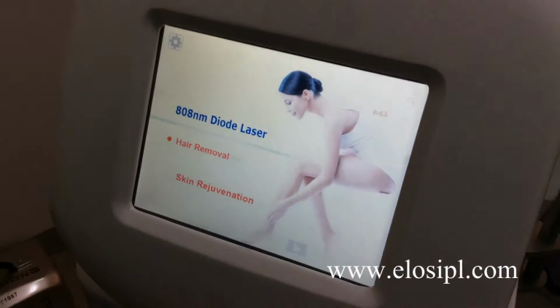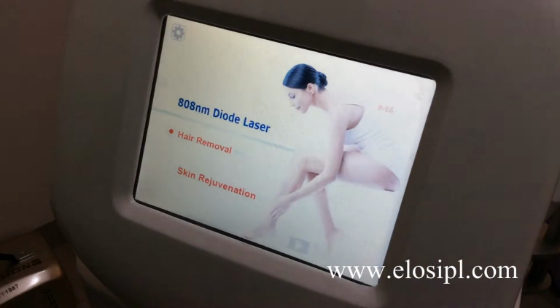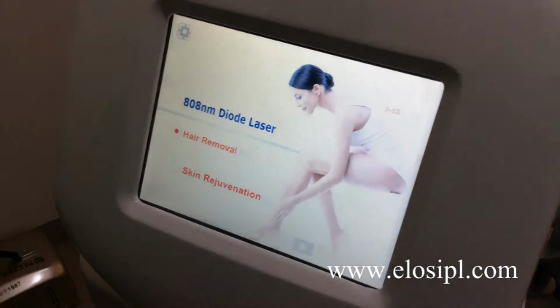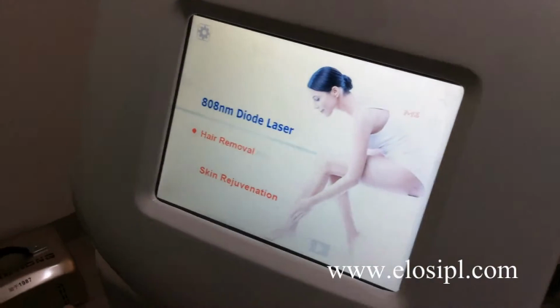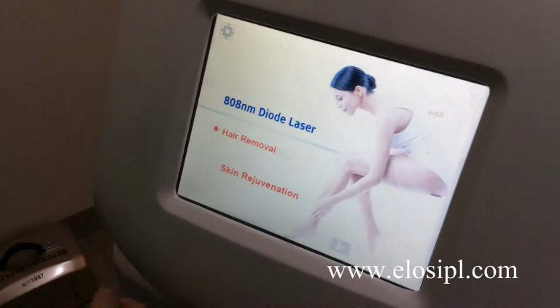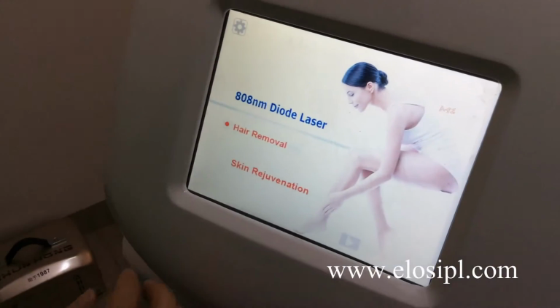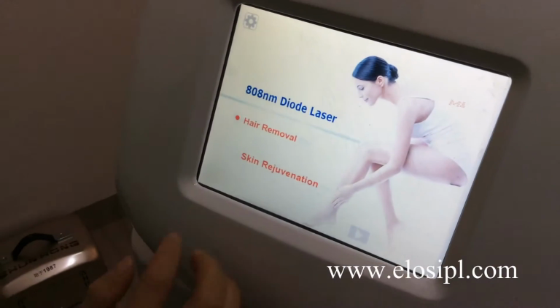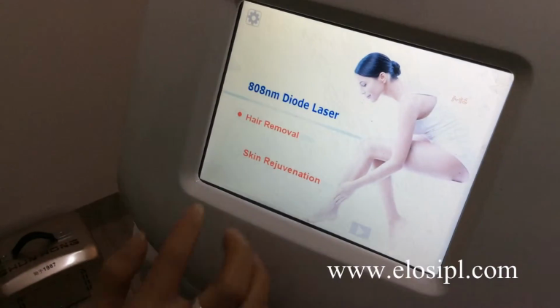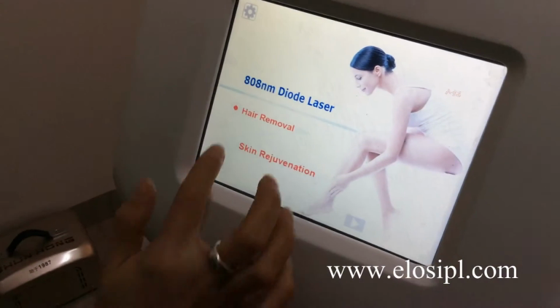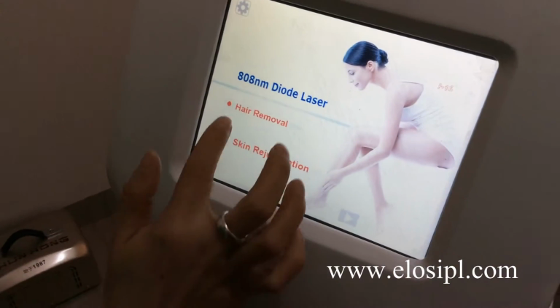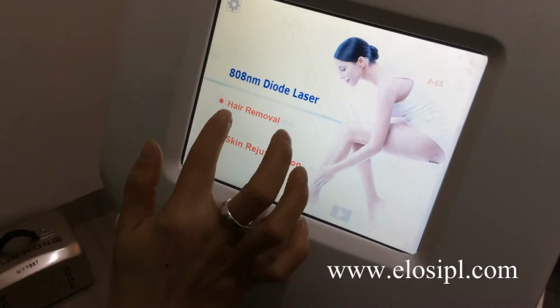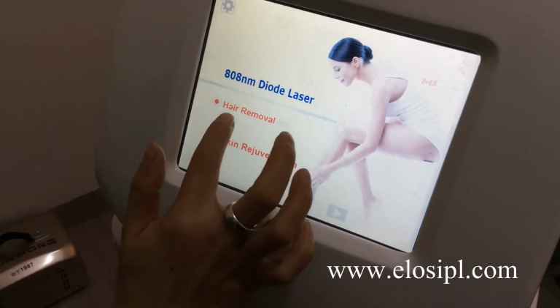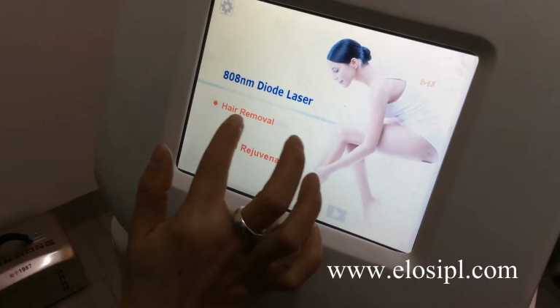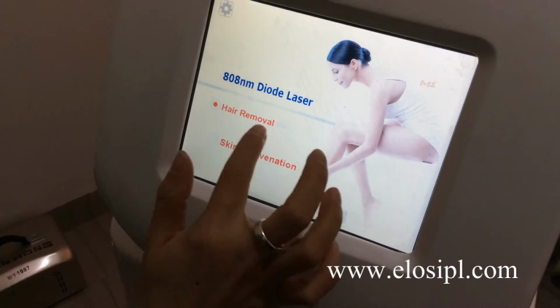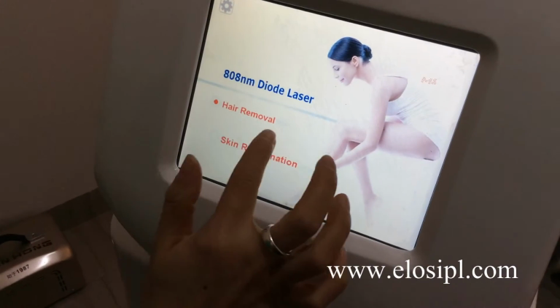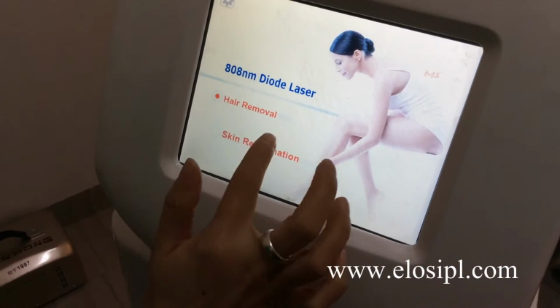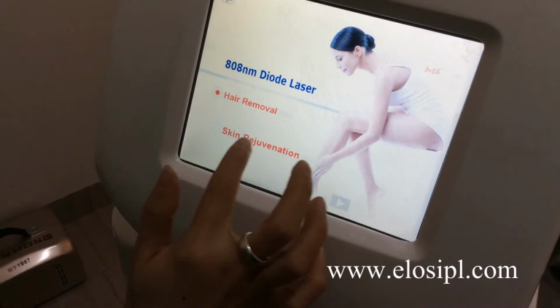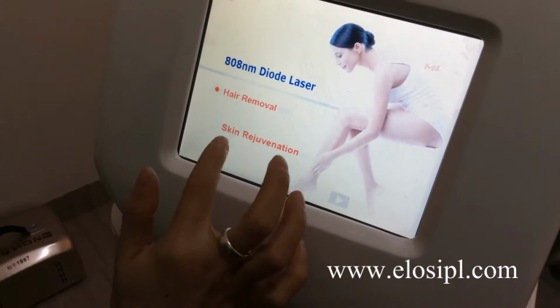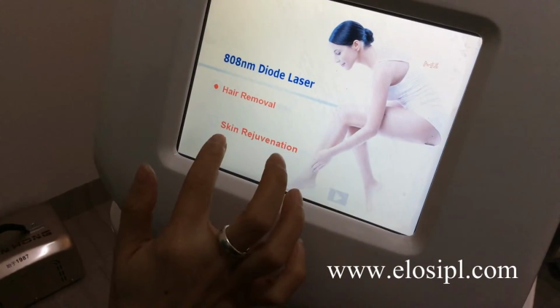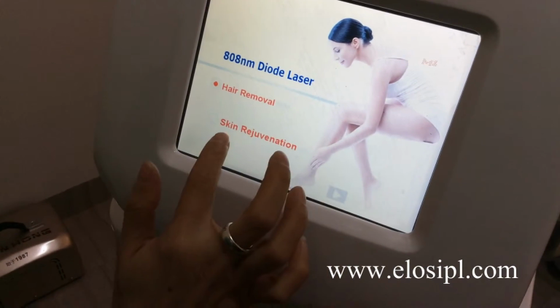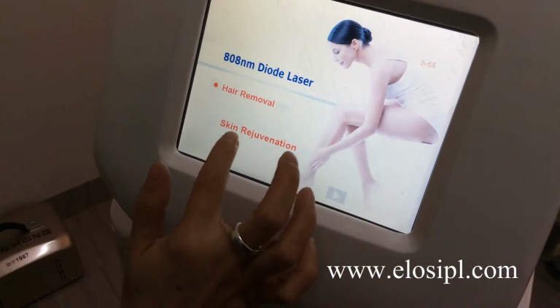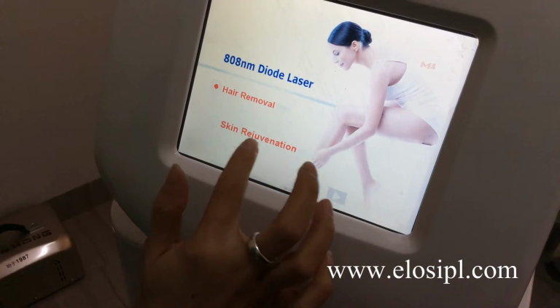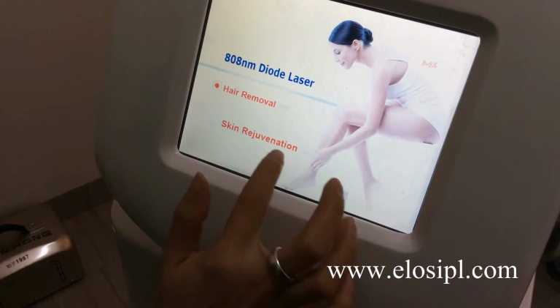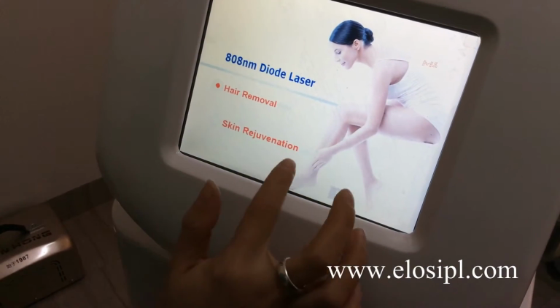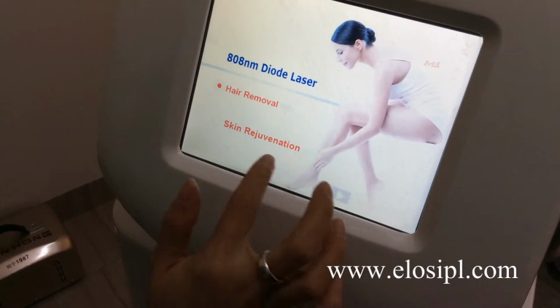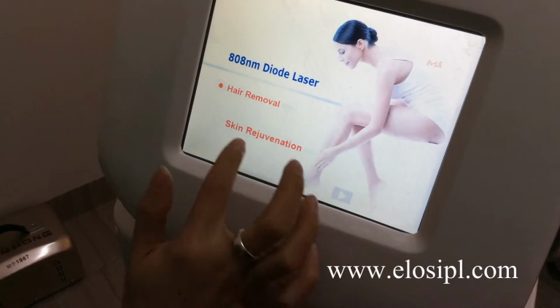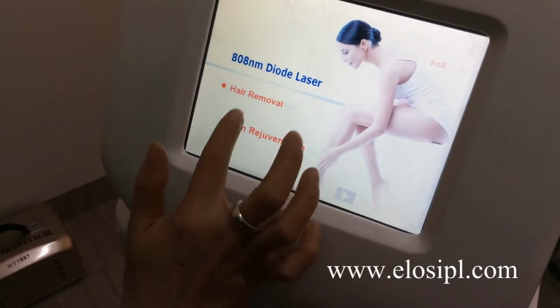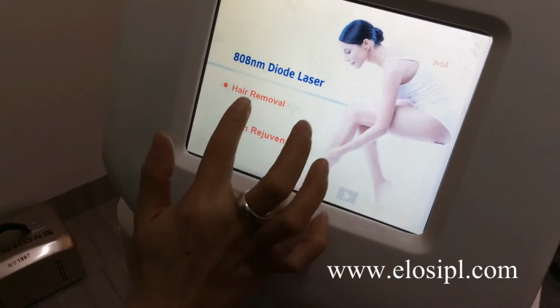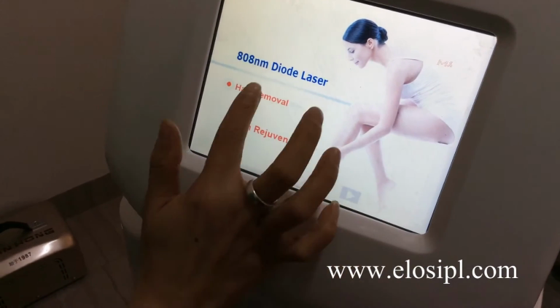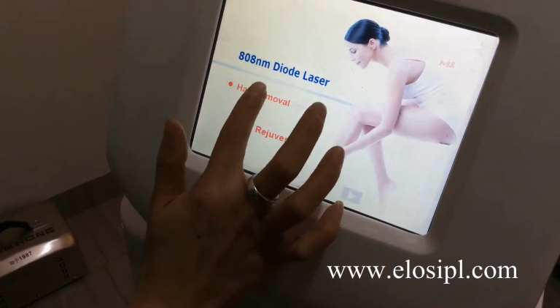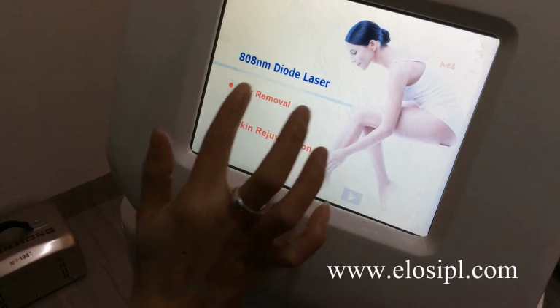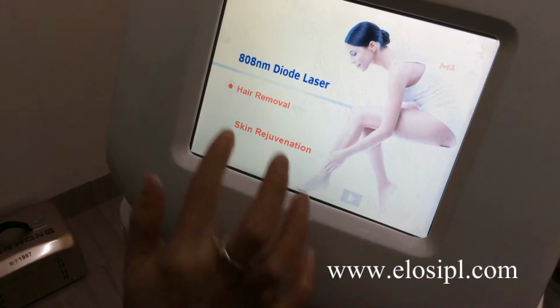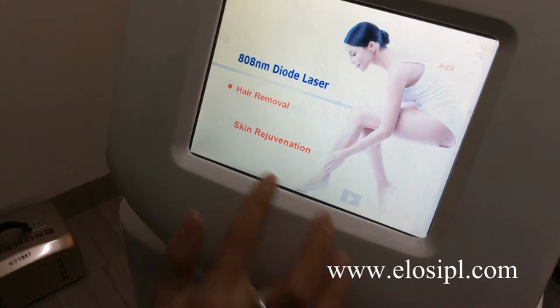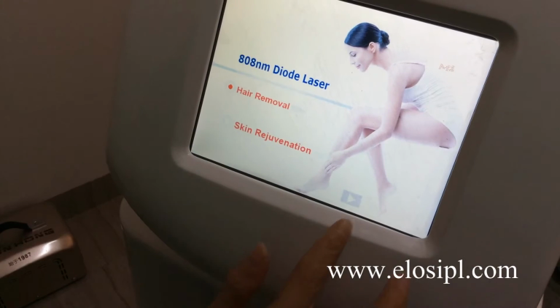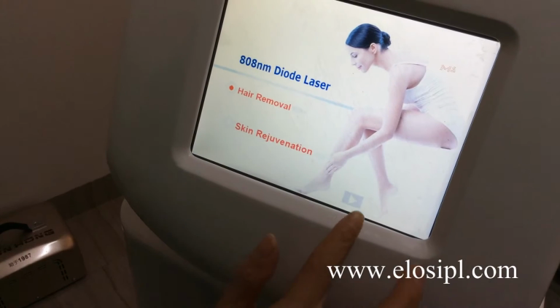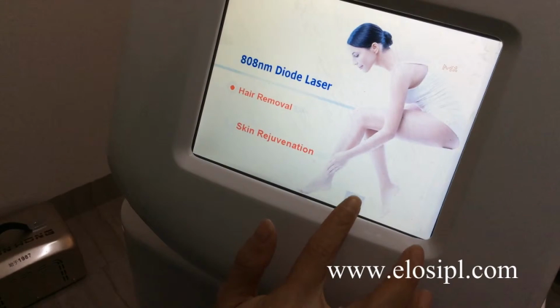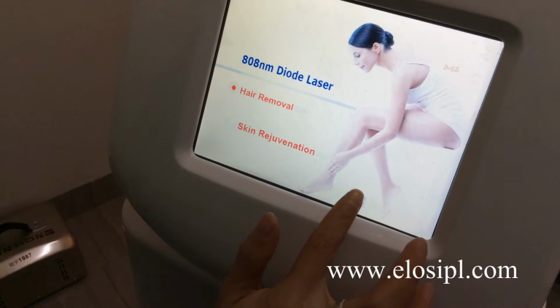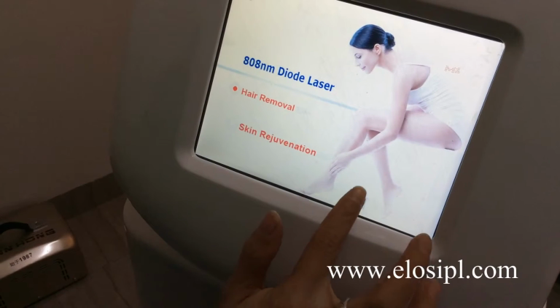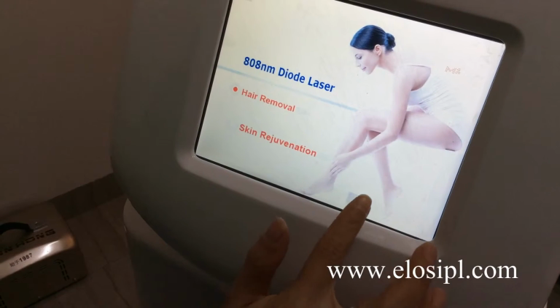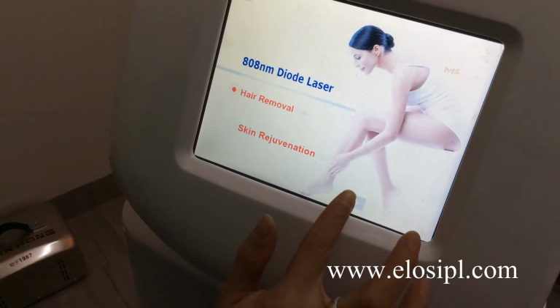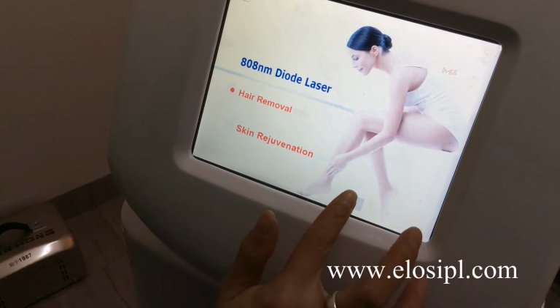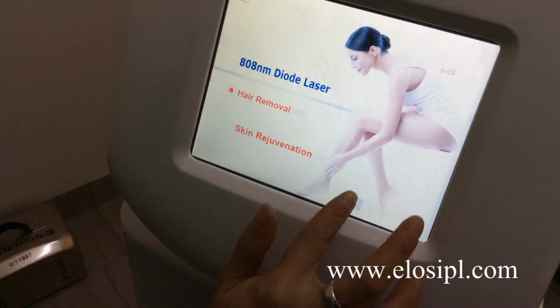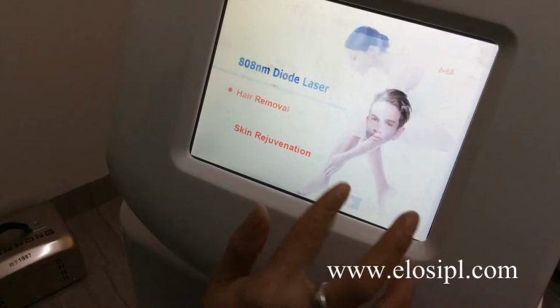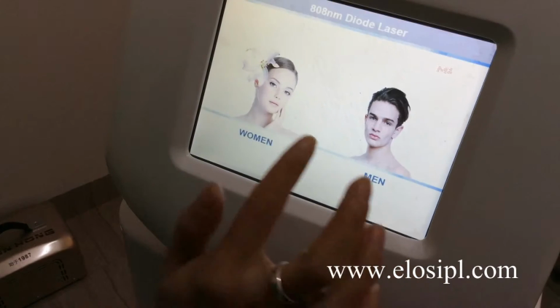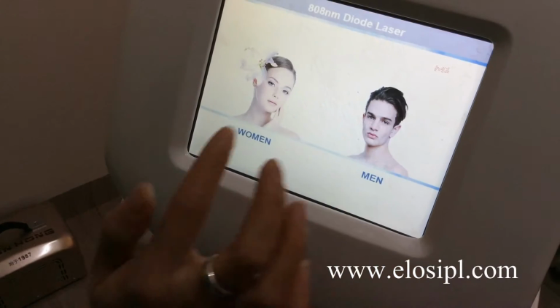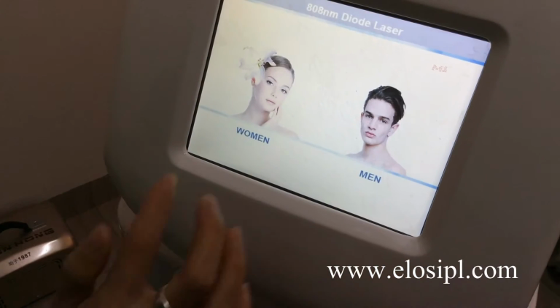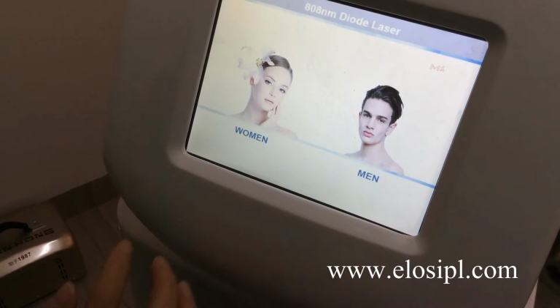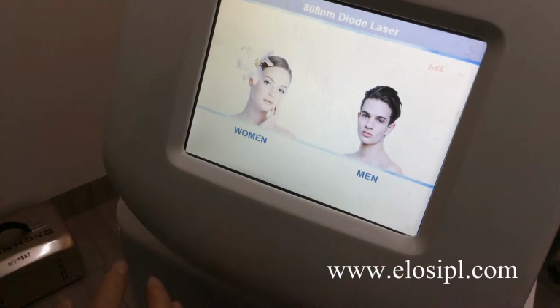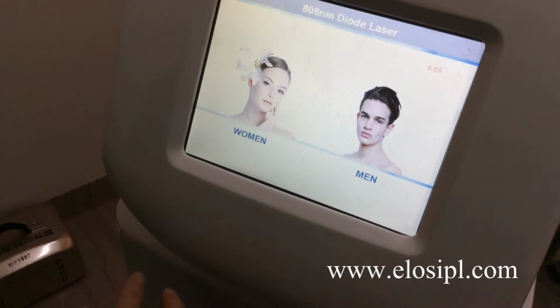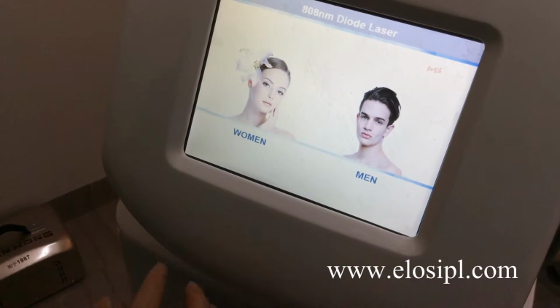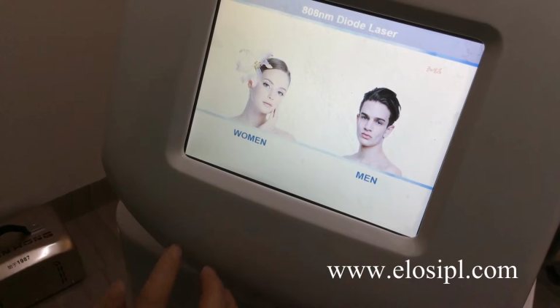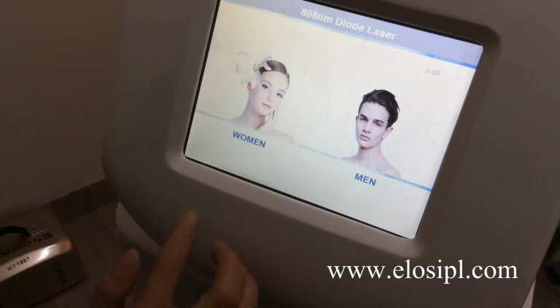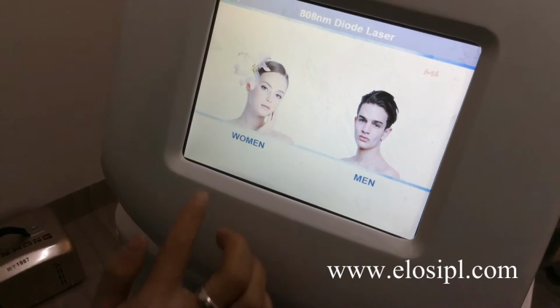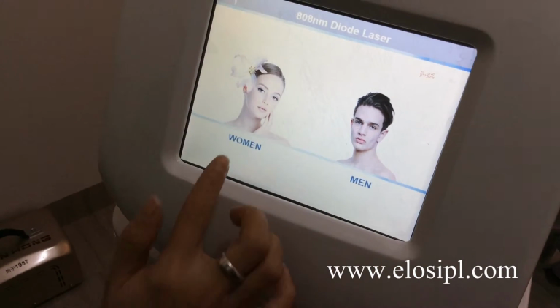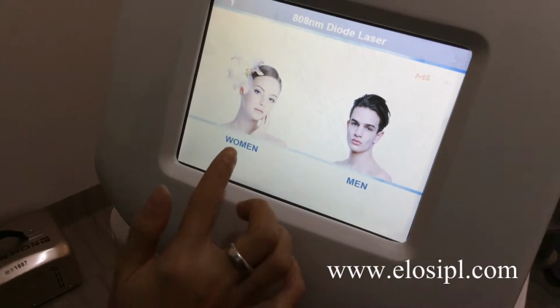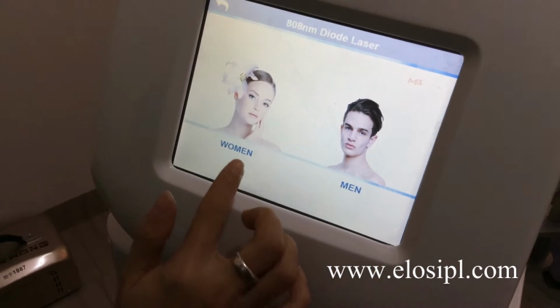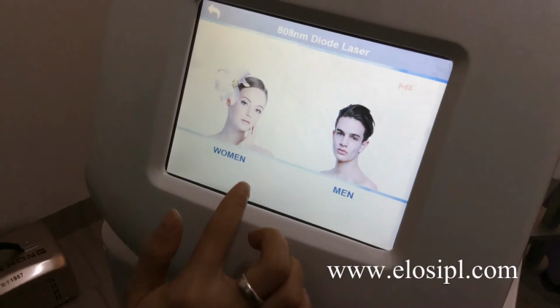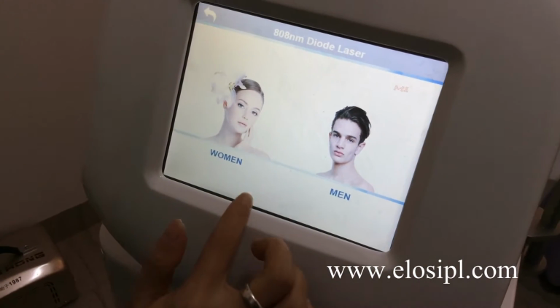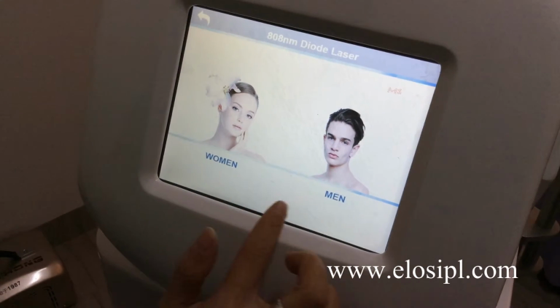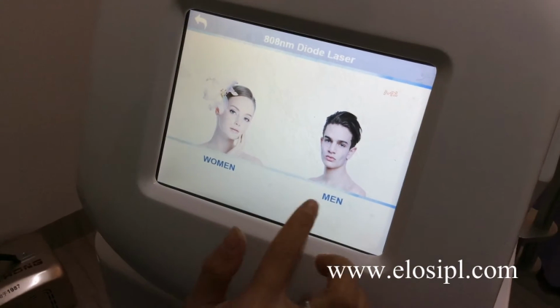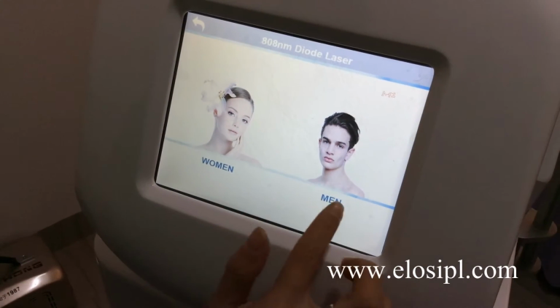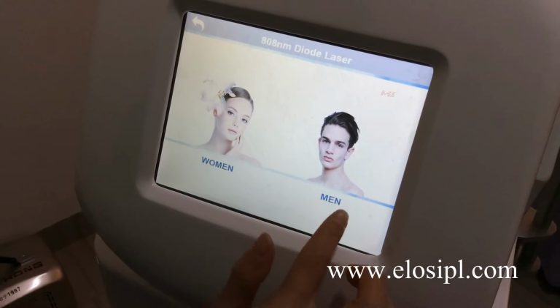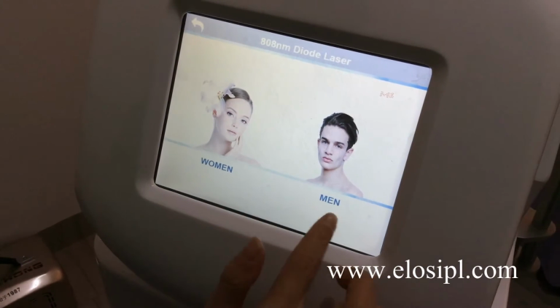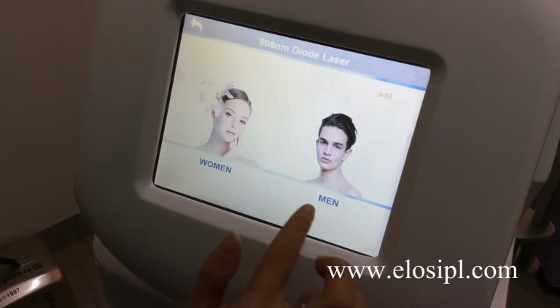Choose hair removal or skin rejuvenation. Enter. Select female or male.